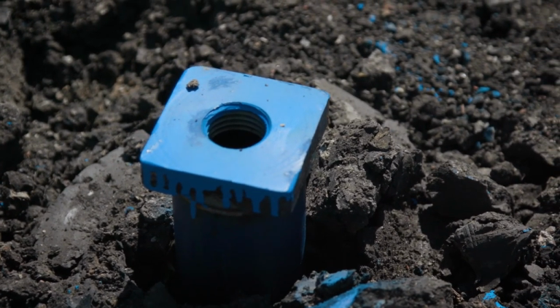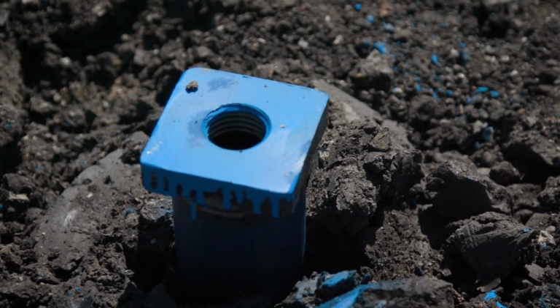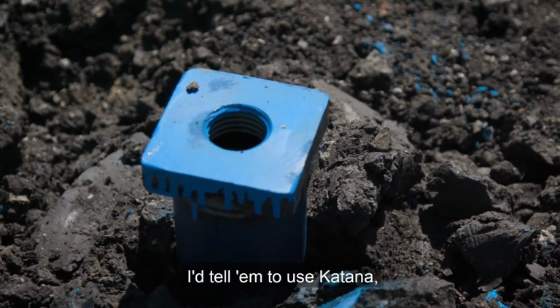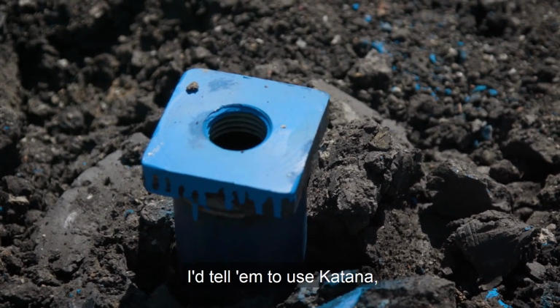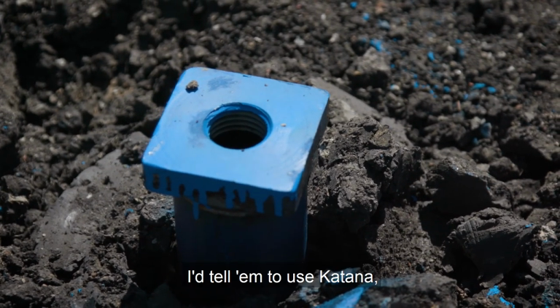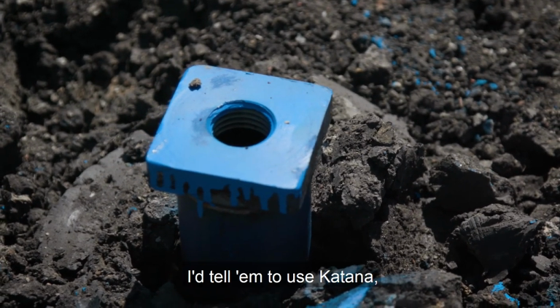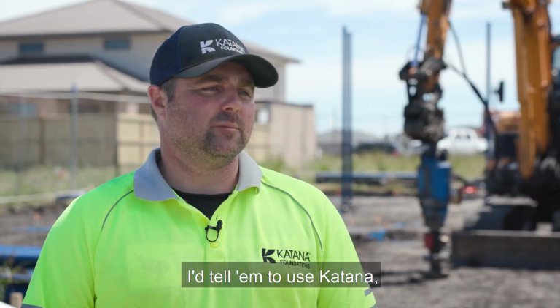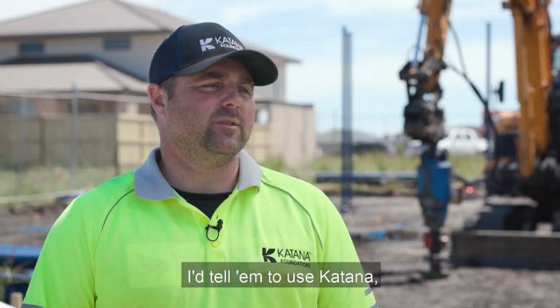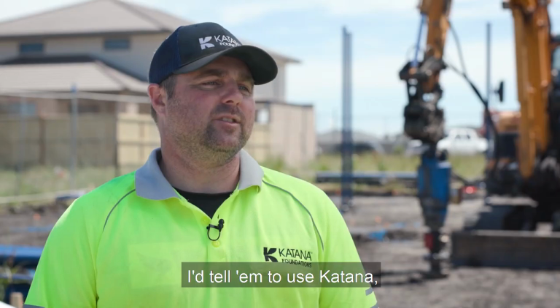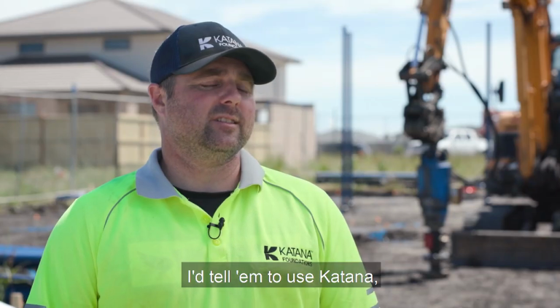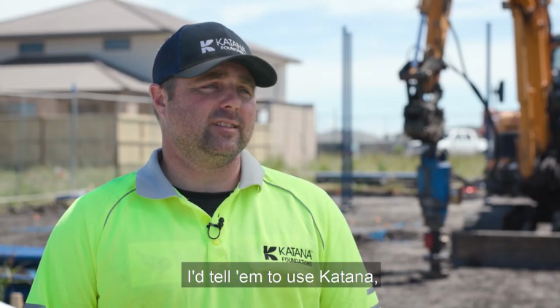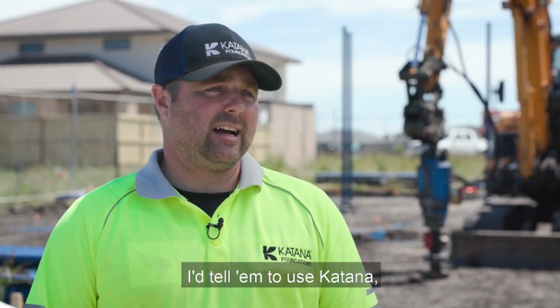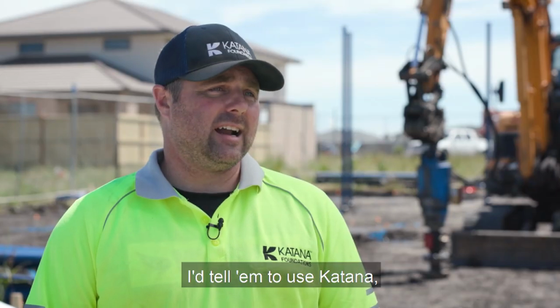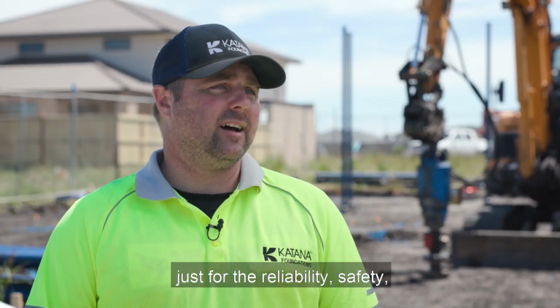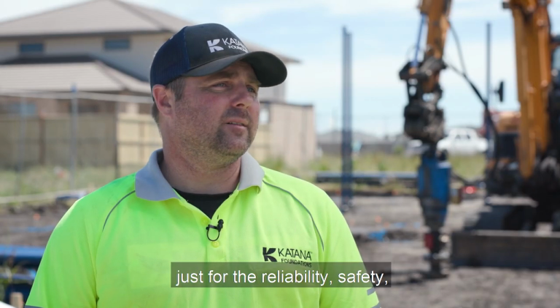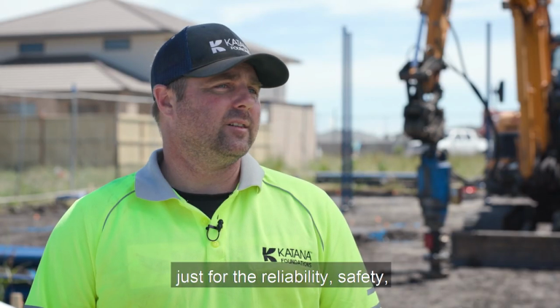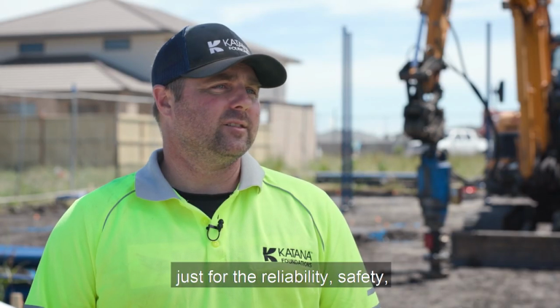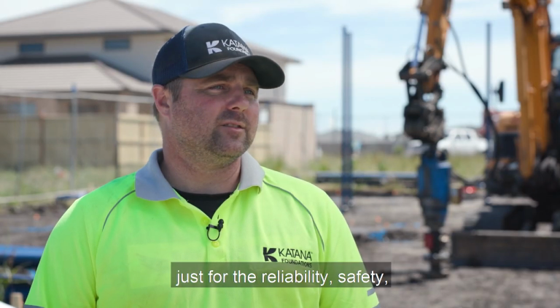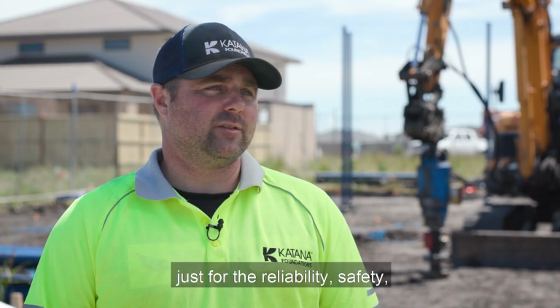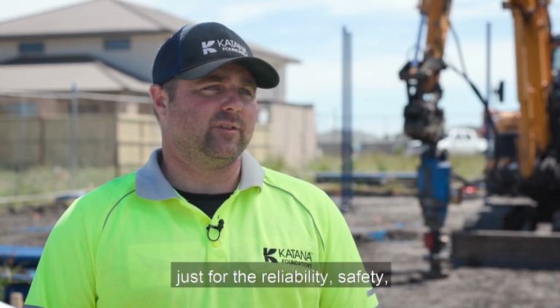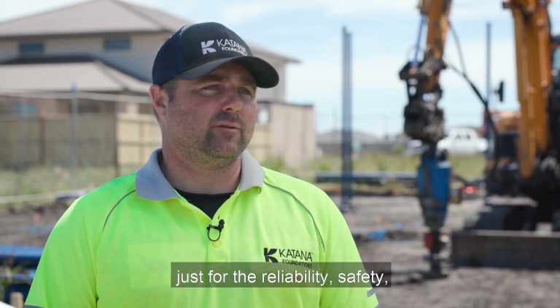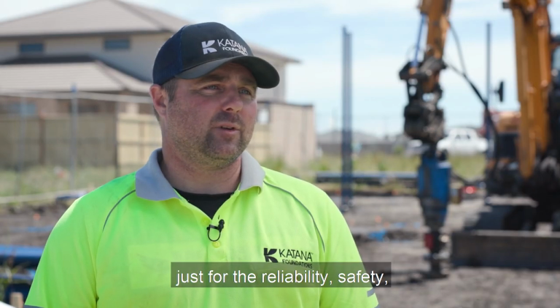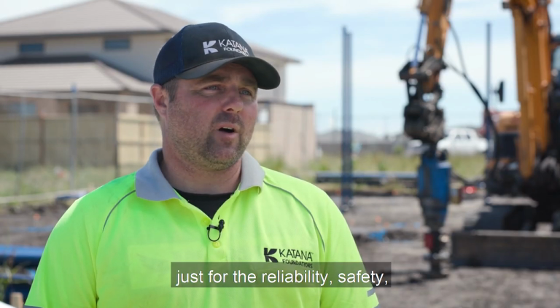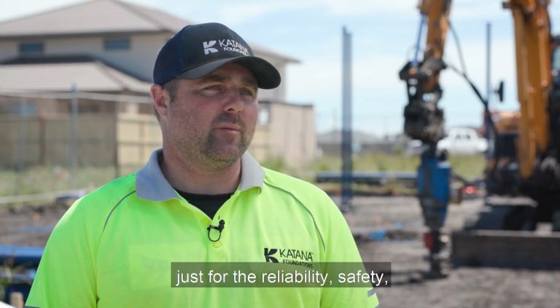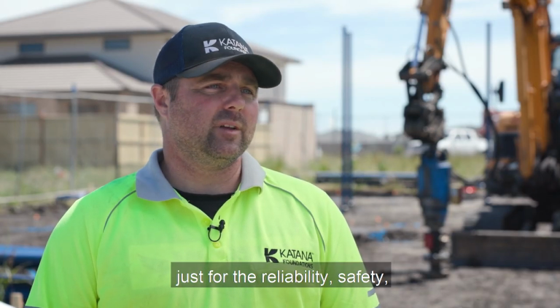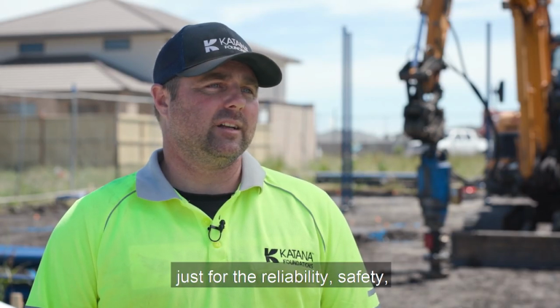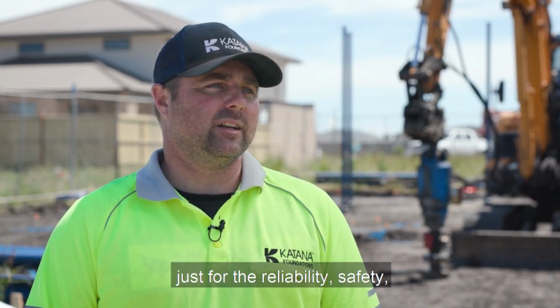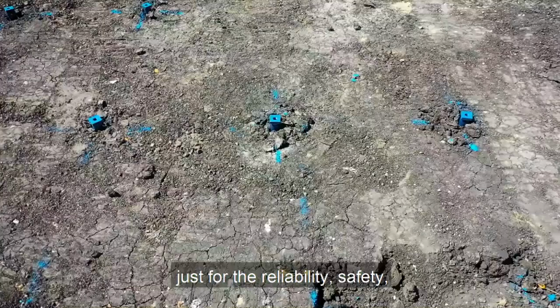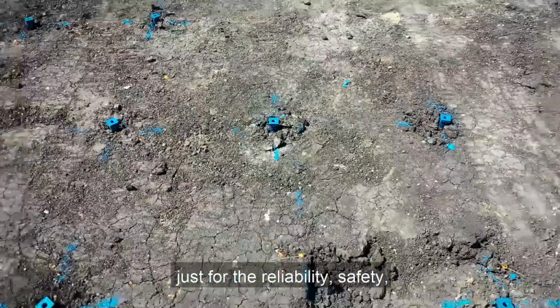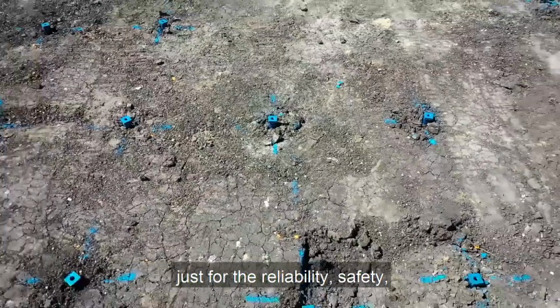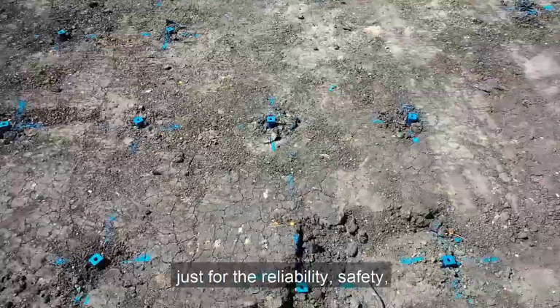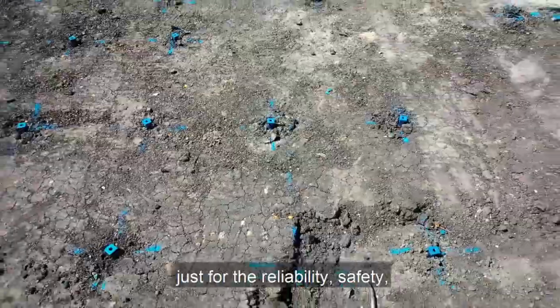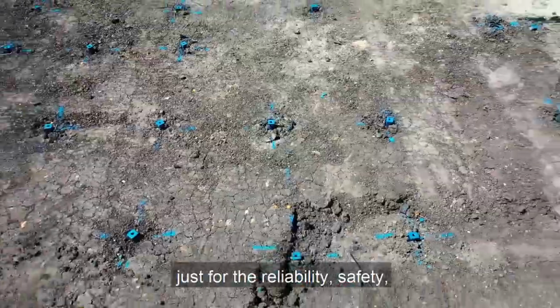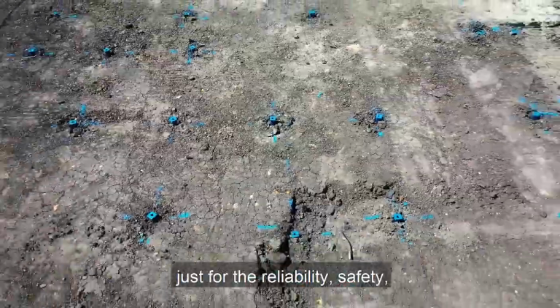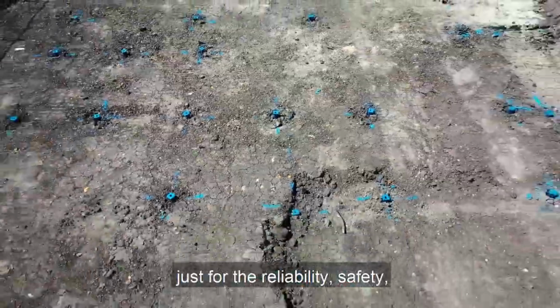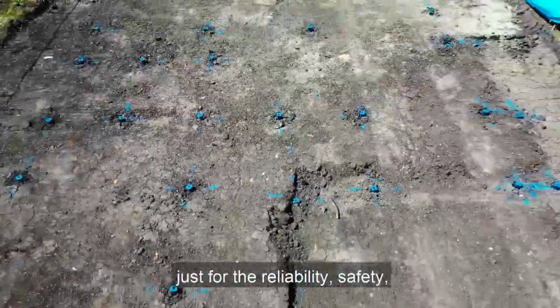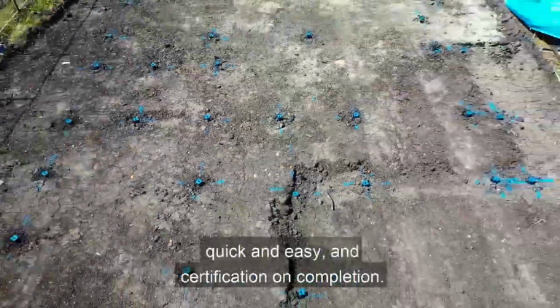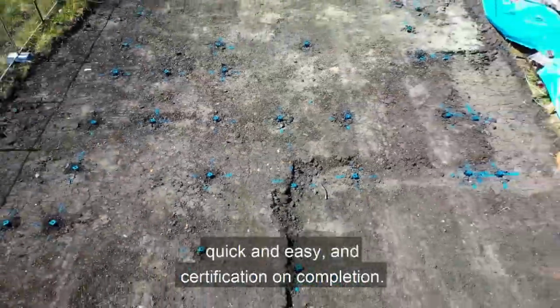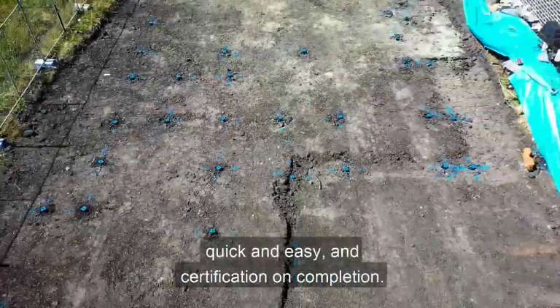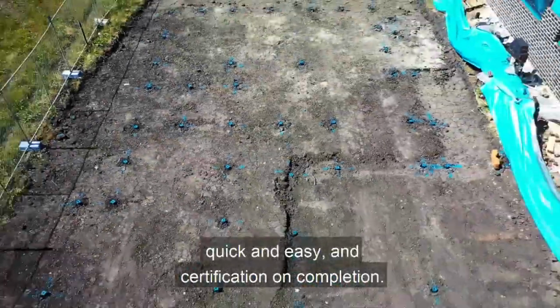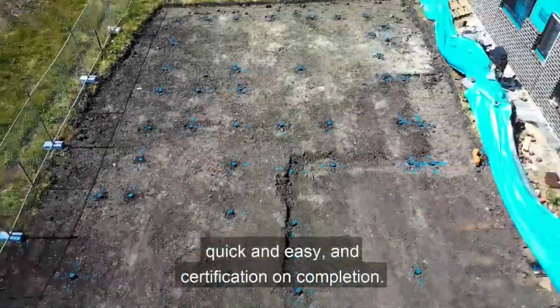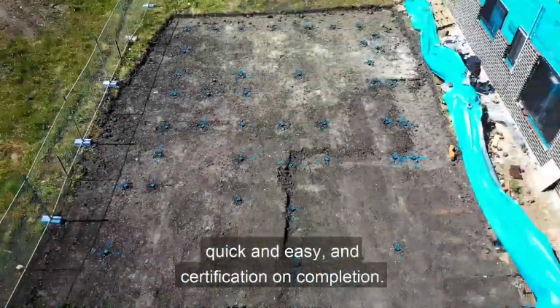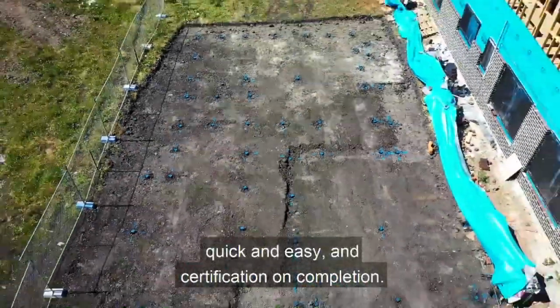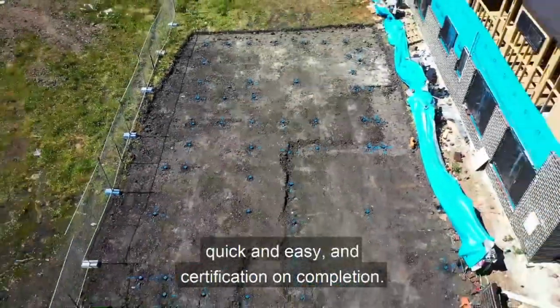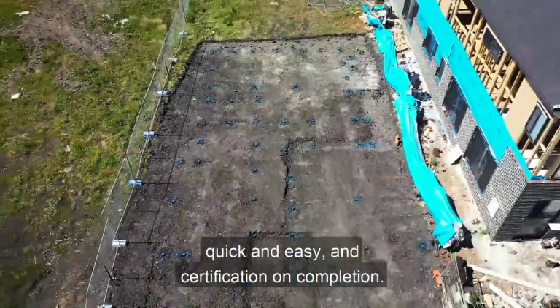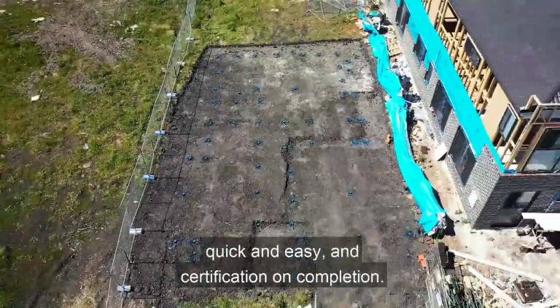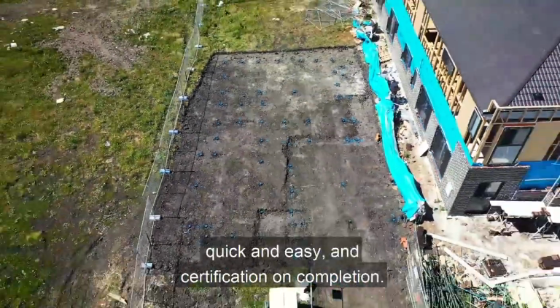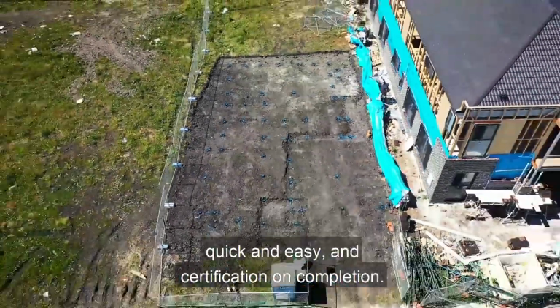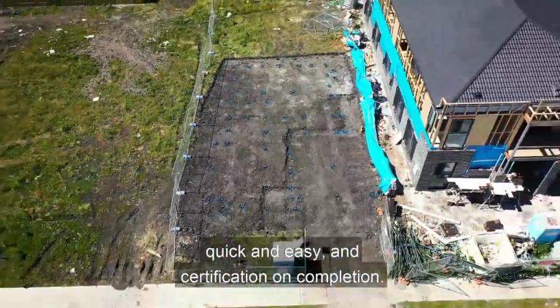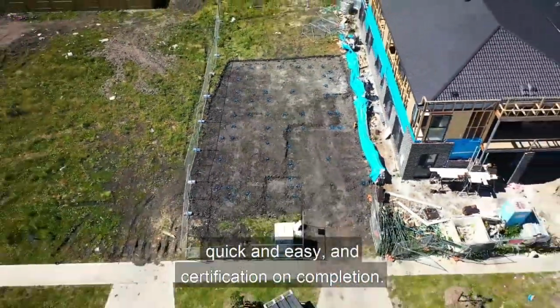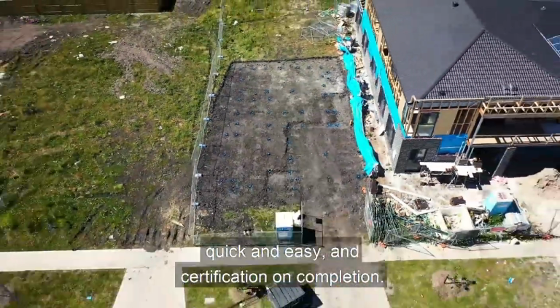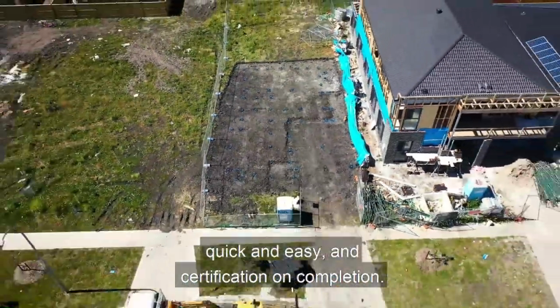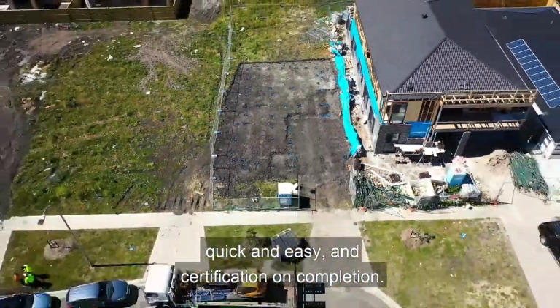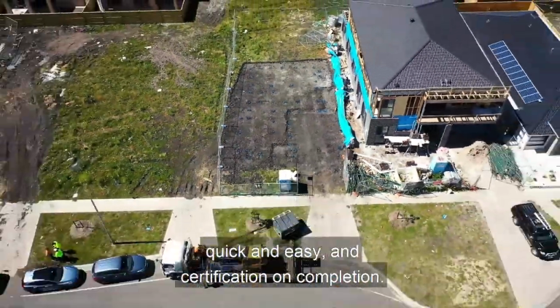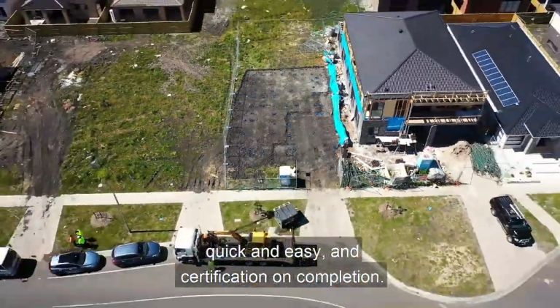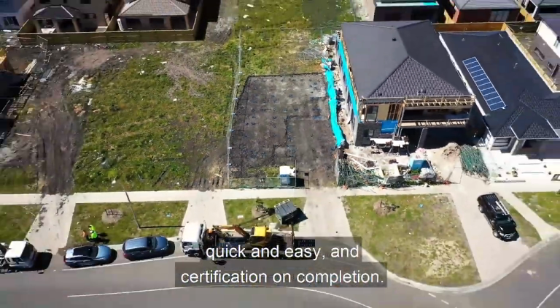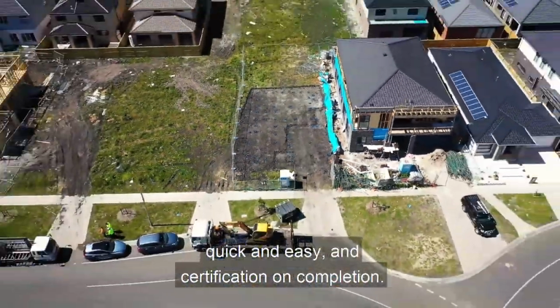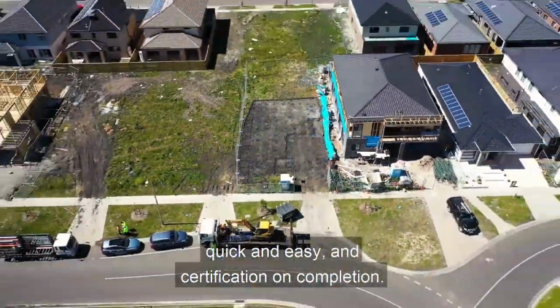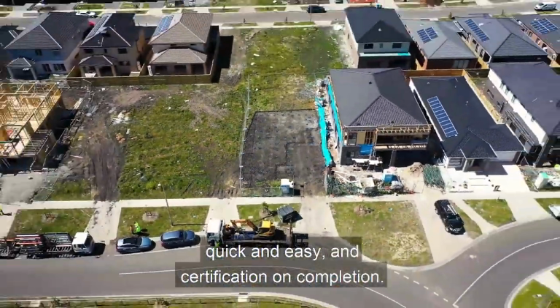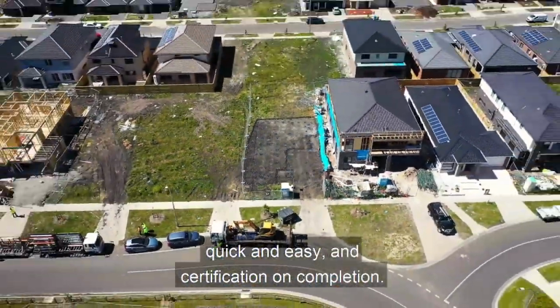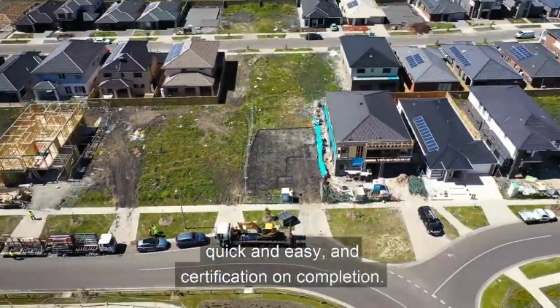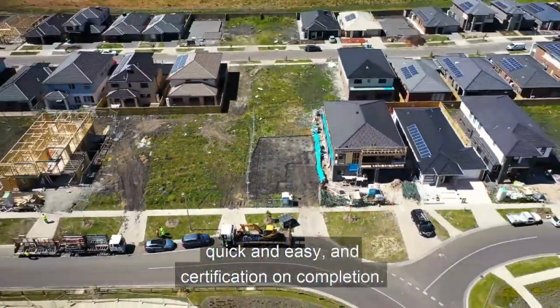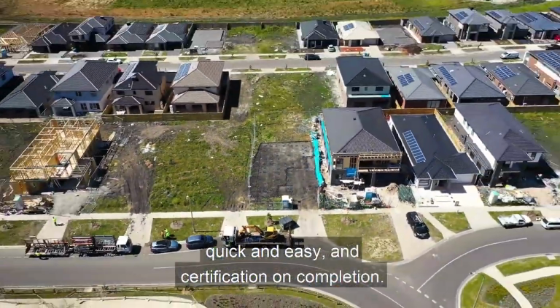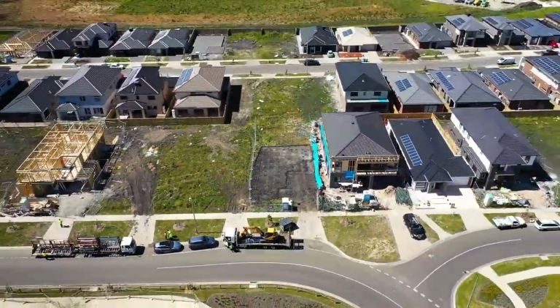I'd tell them to use Katana just for reliability, safety, quick and easy installation, and certification upon completion.